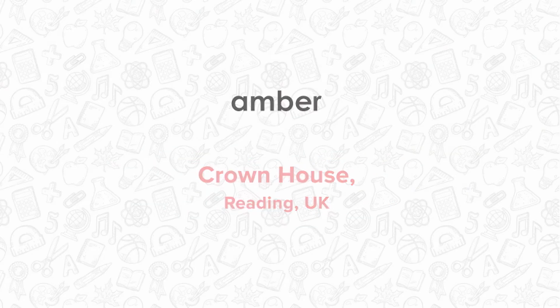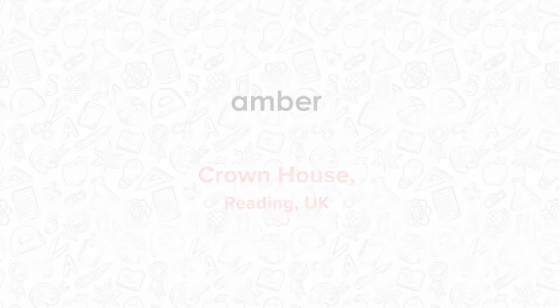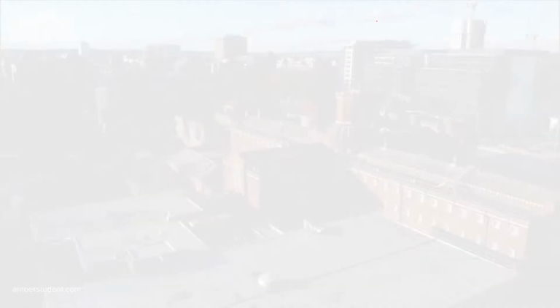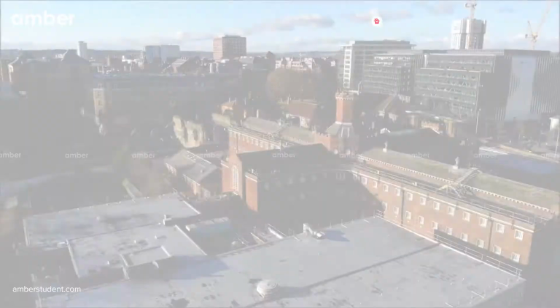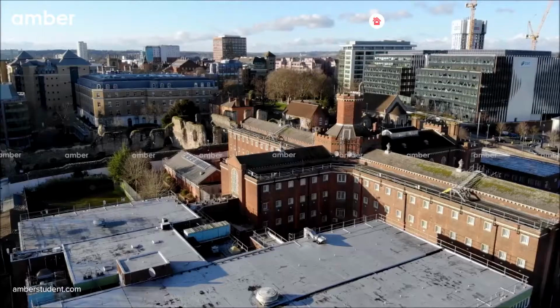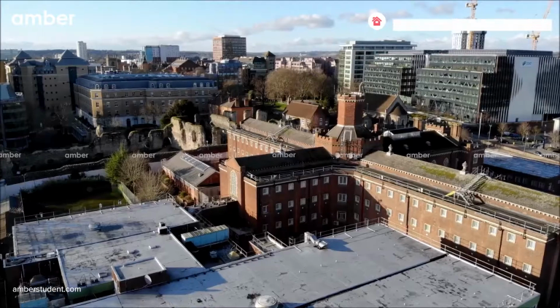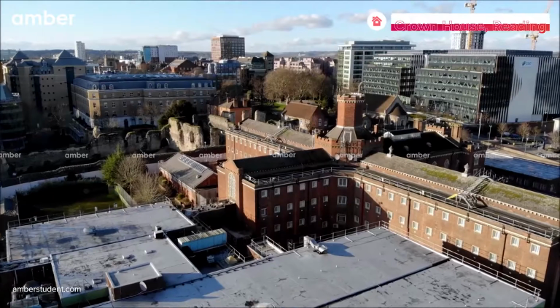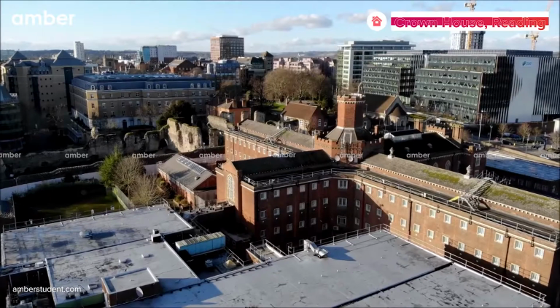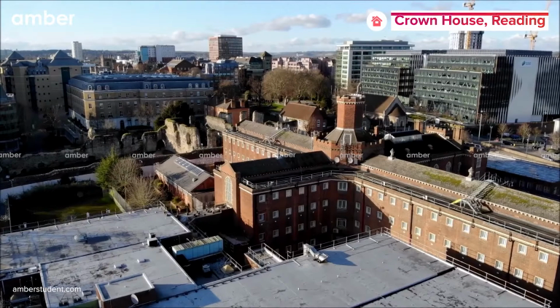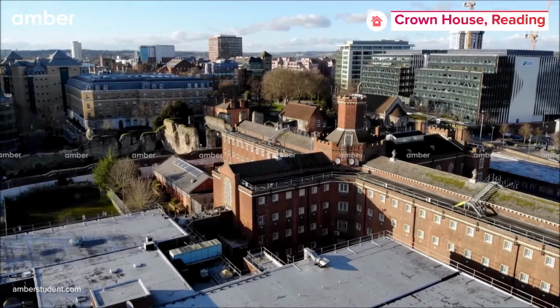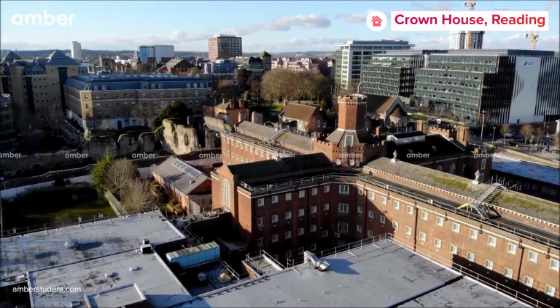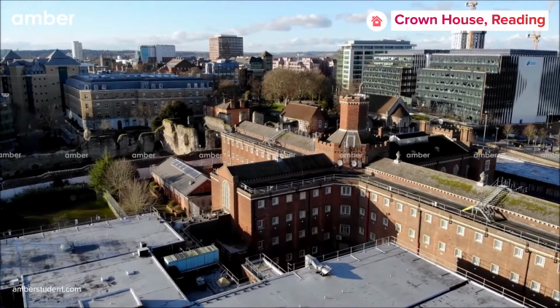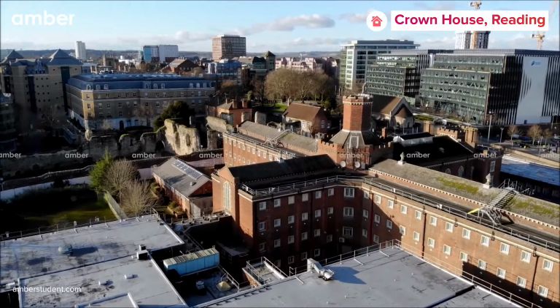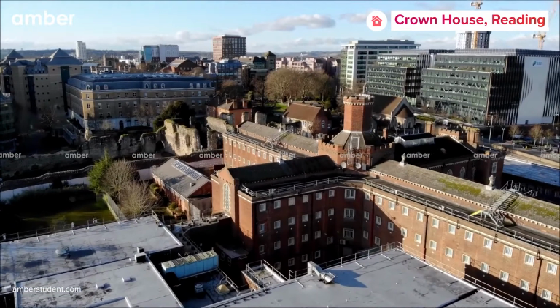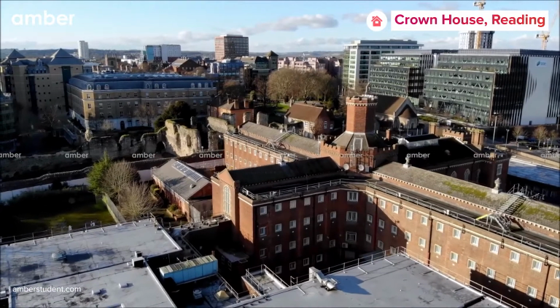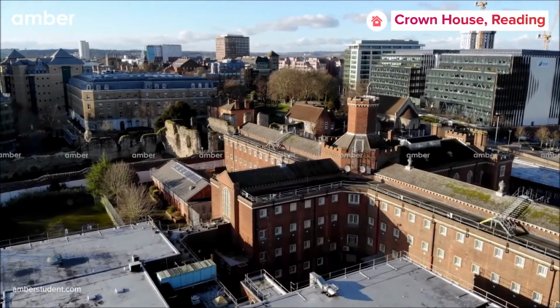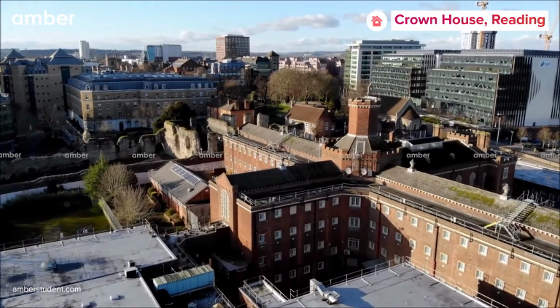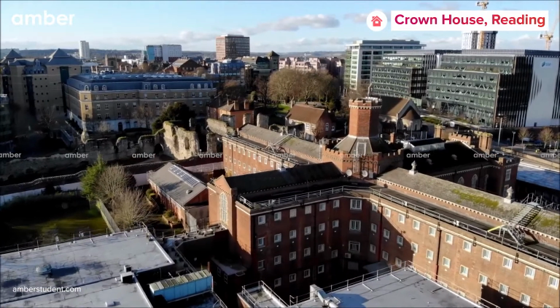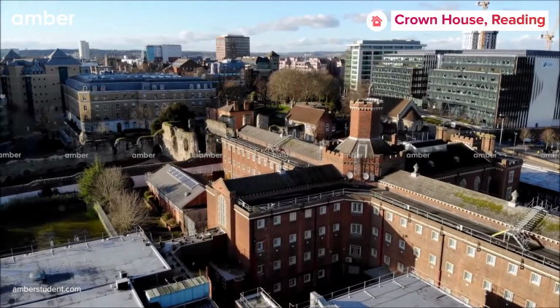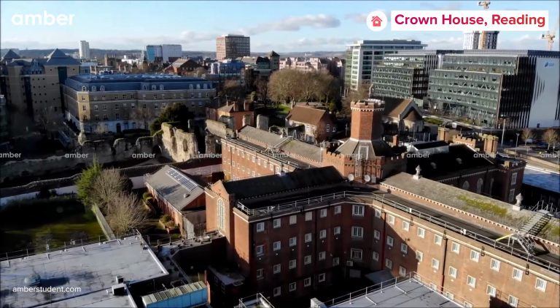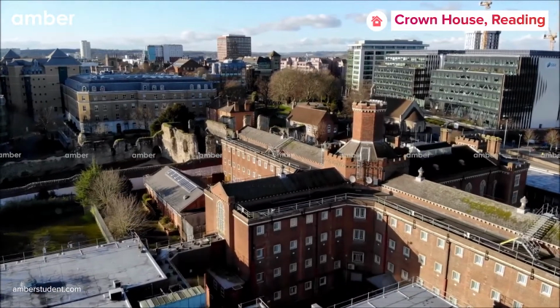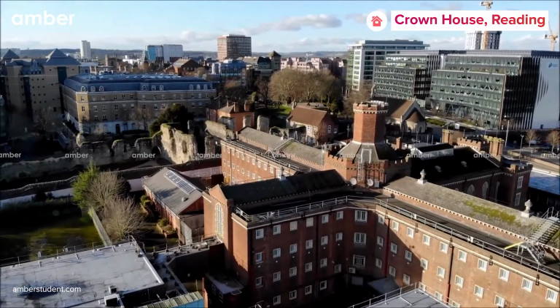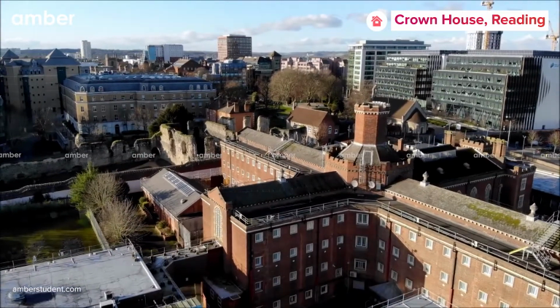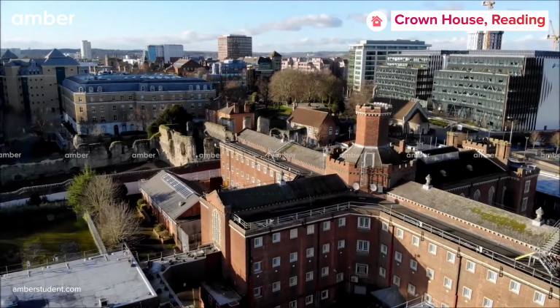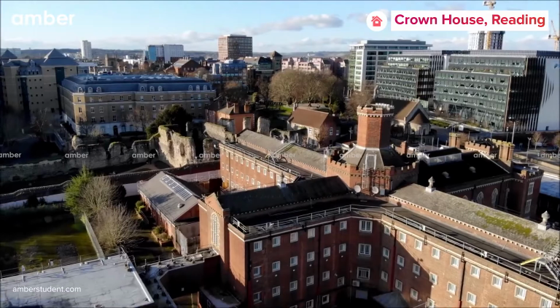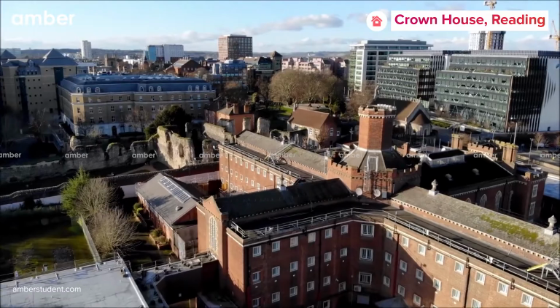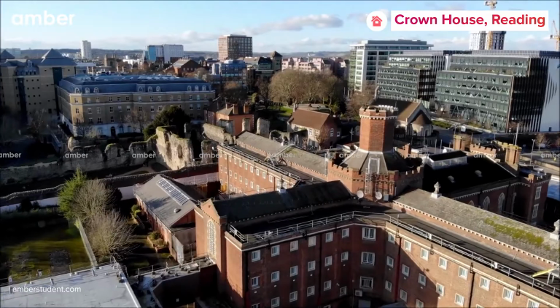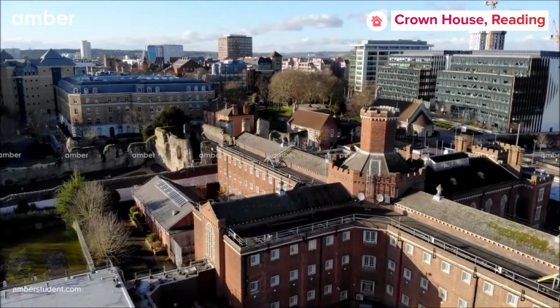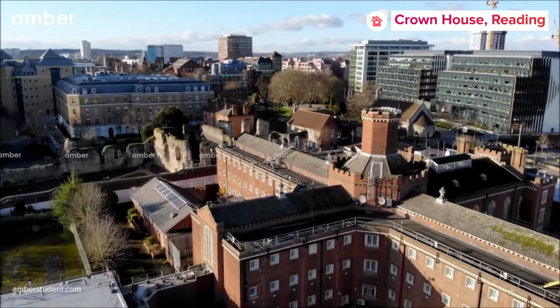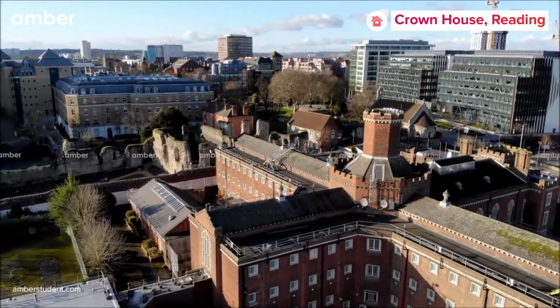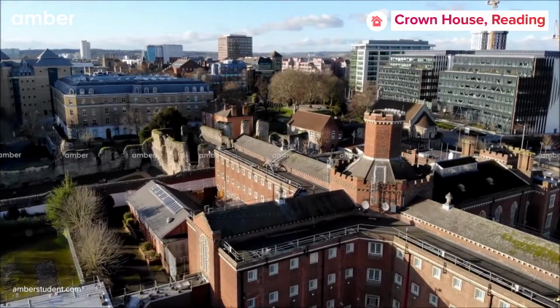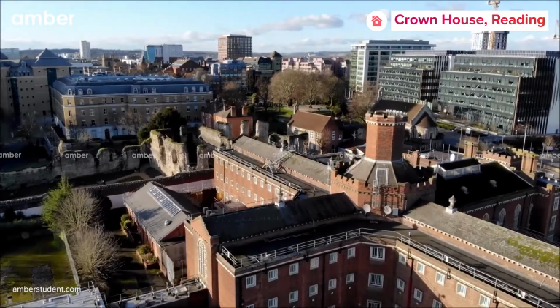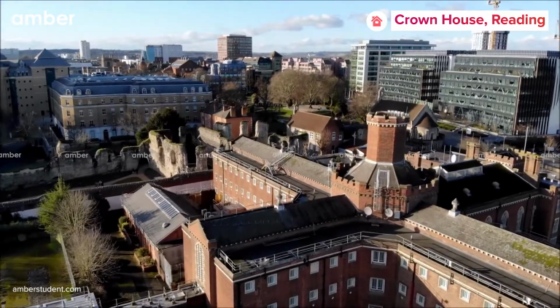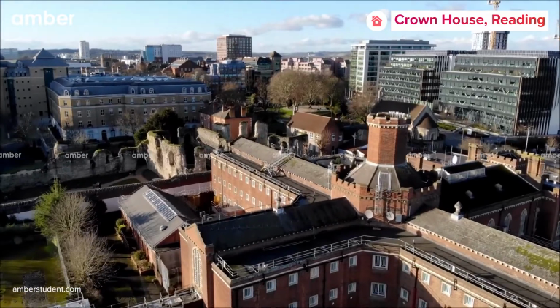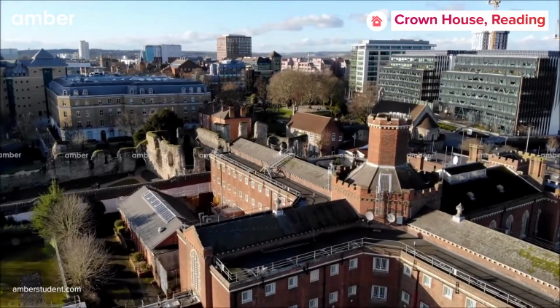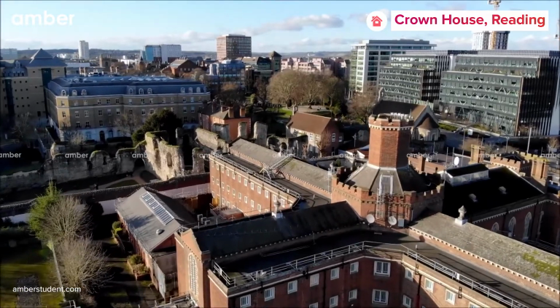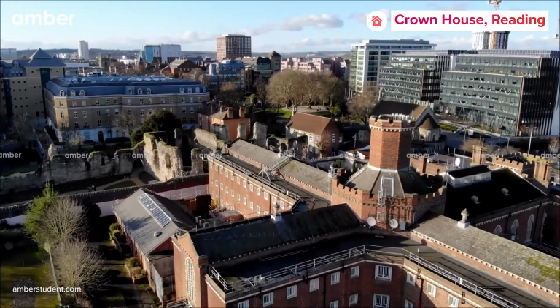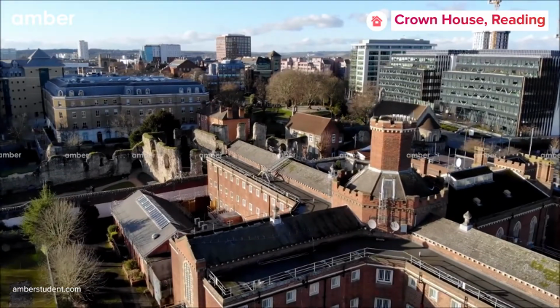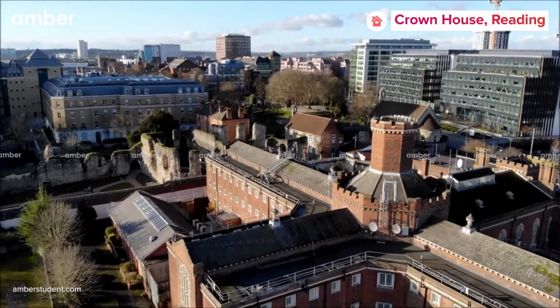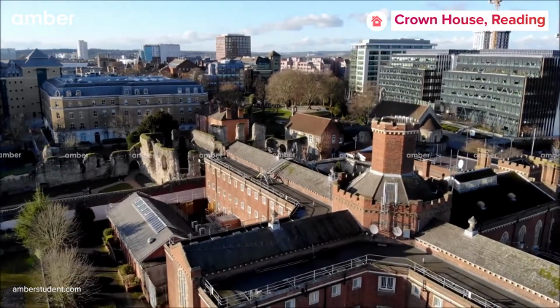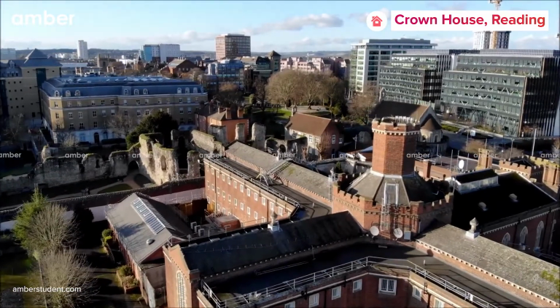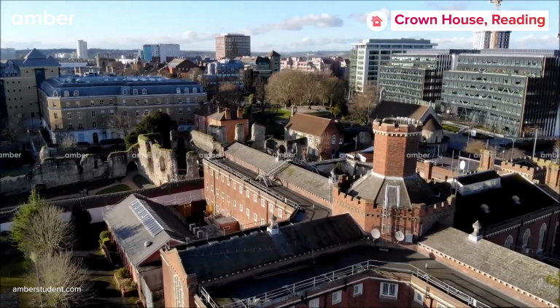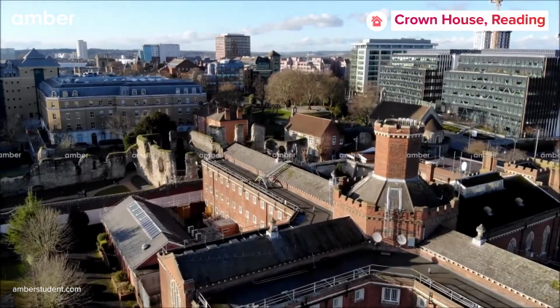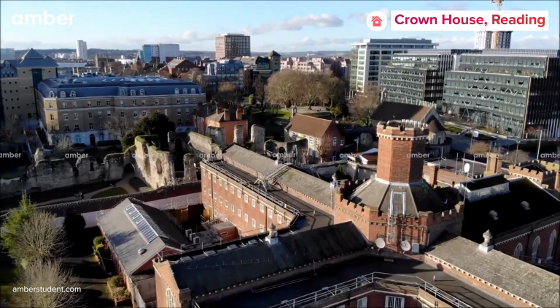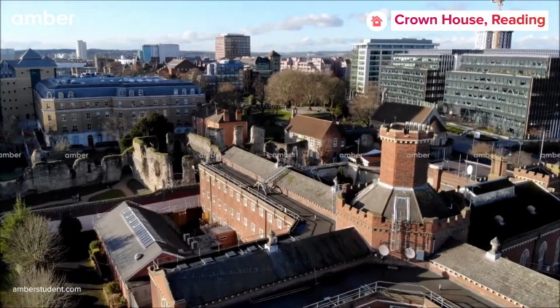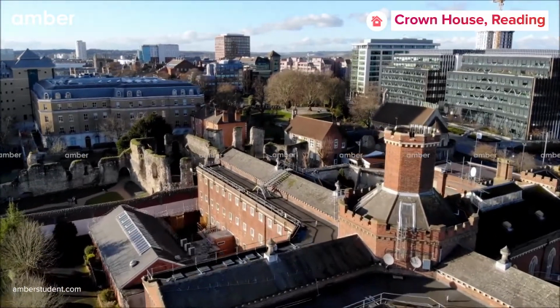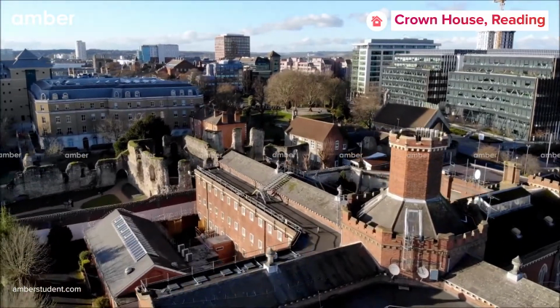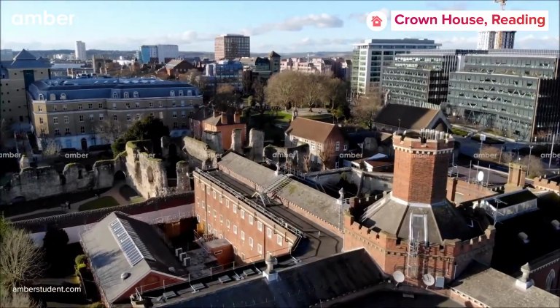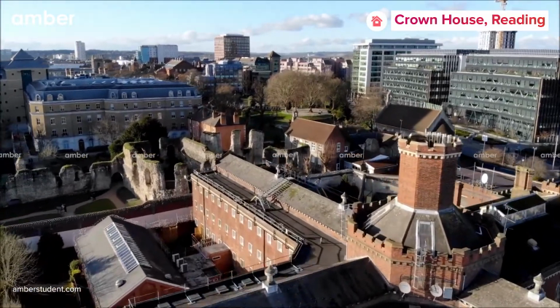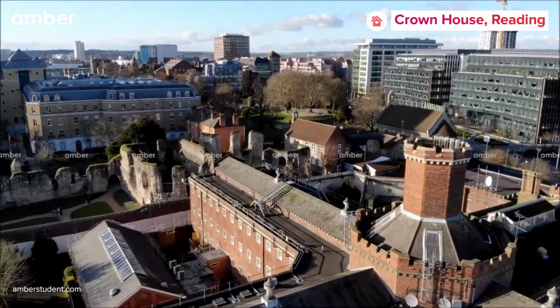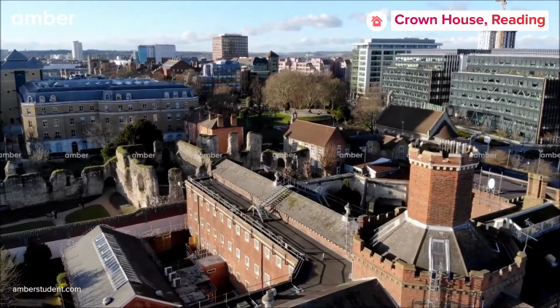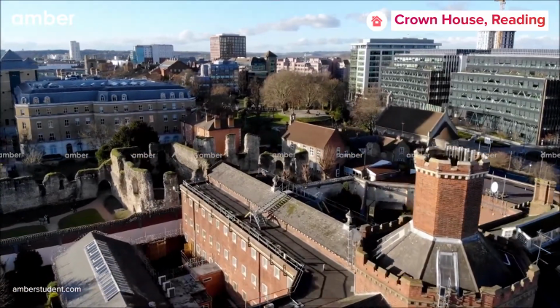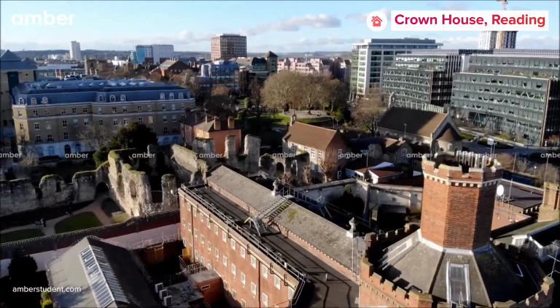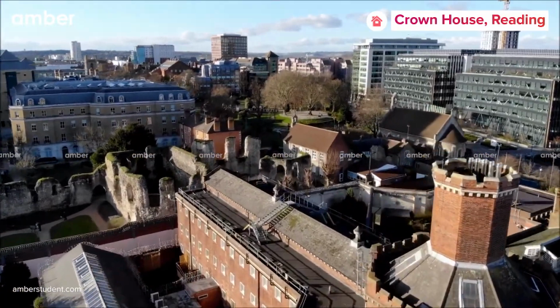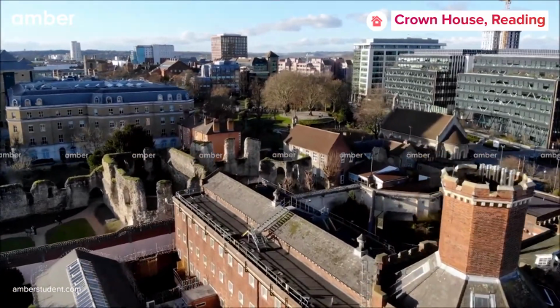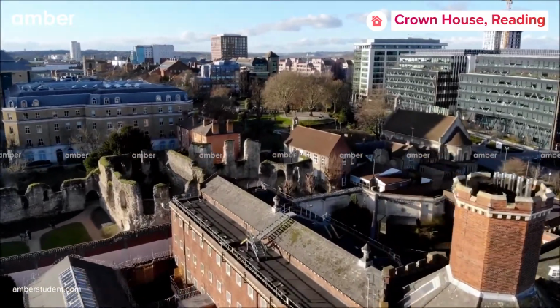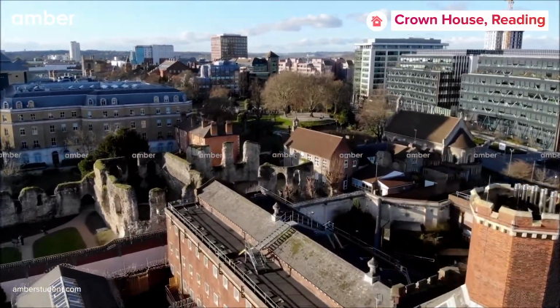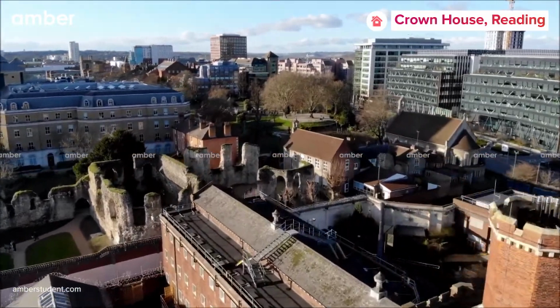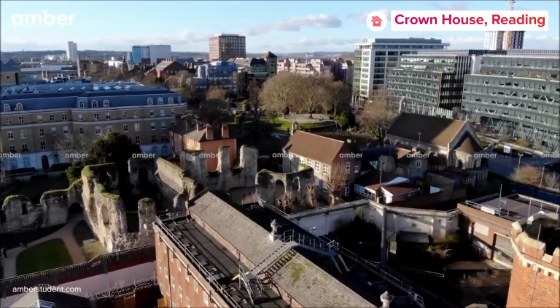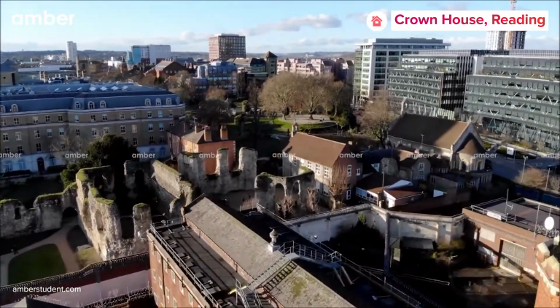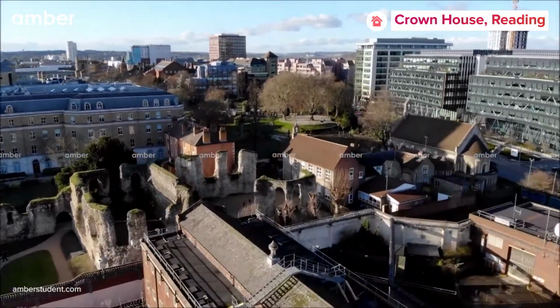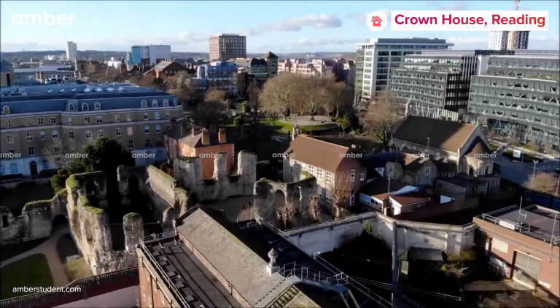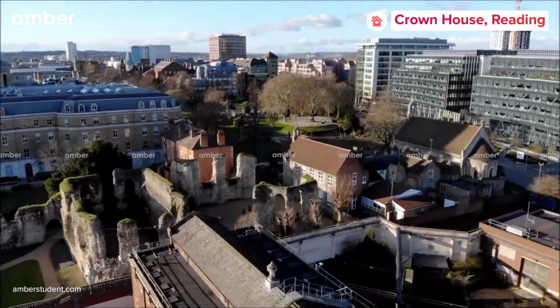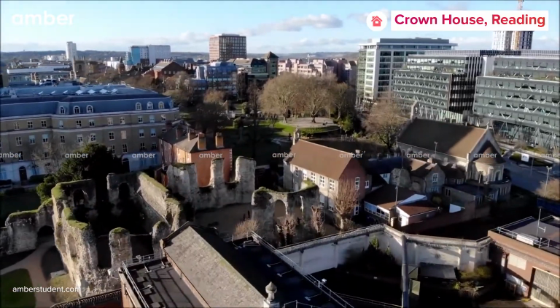Looking for the perfect accommodation in Reading, UK? We present to you one of the most well-placed properties here, located in the heart of Reading.